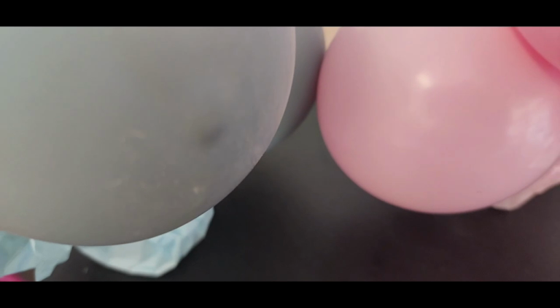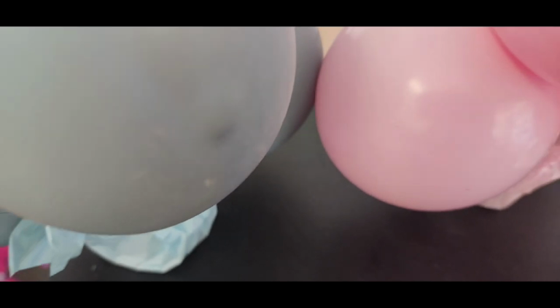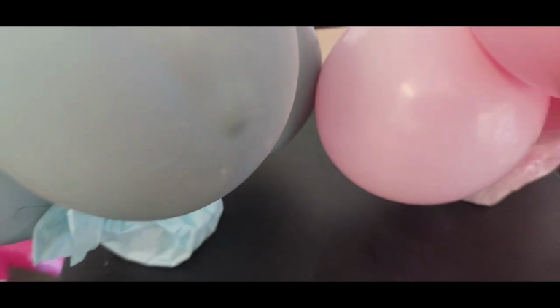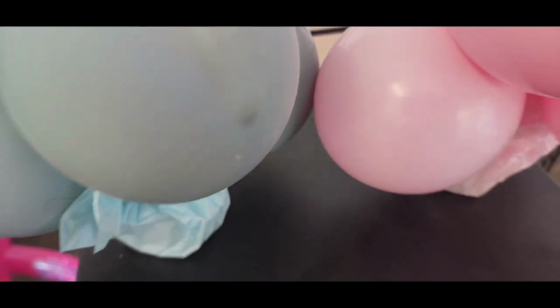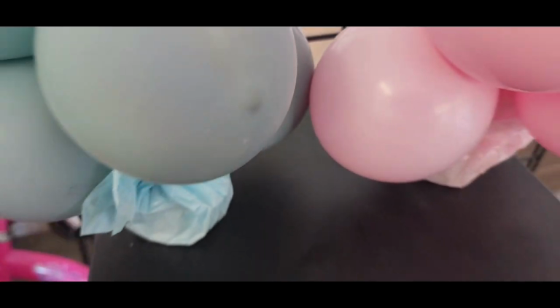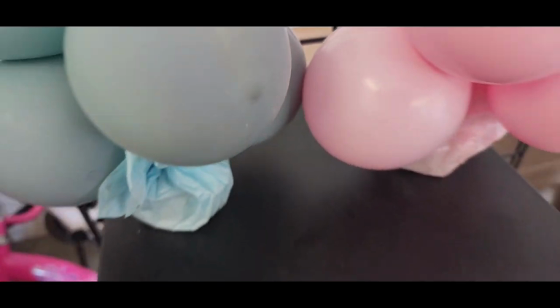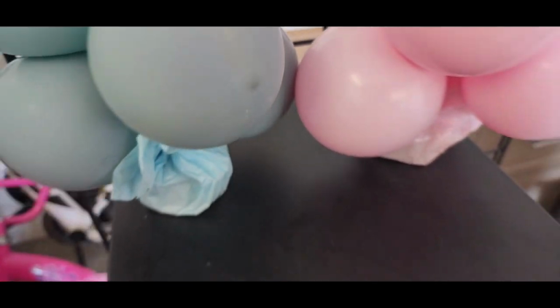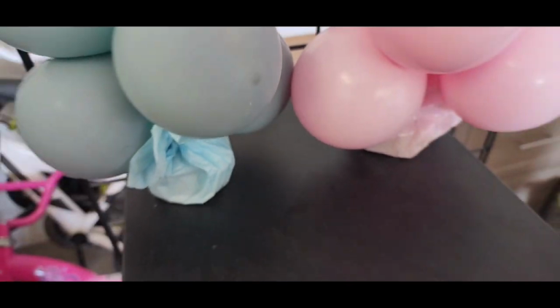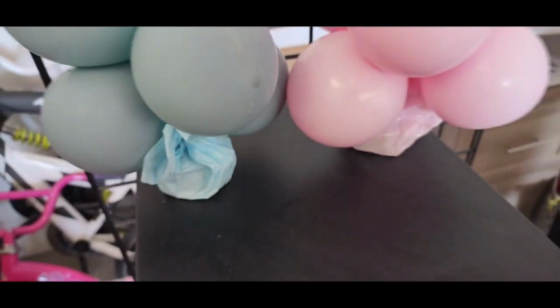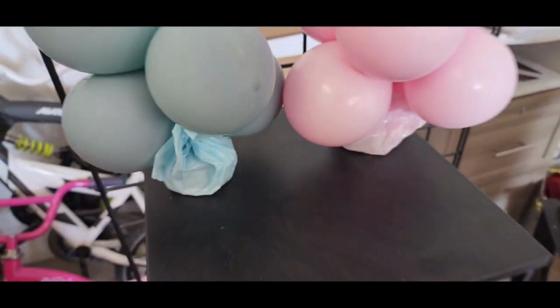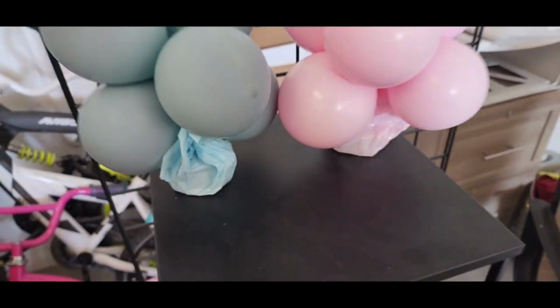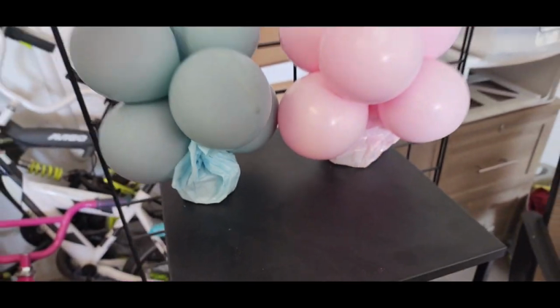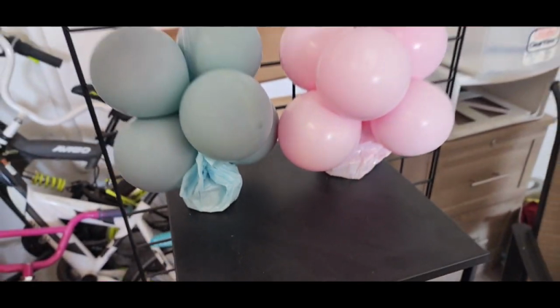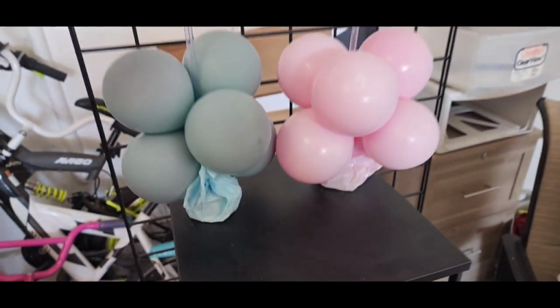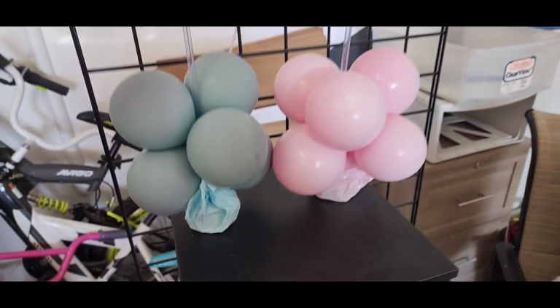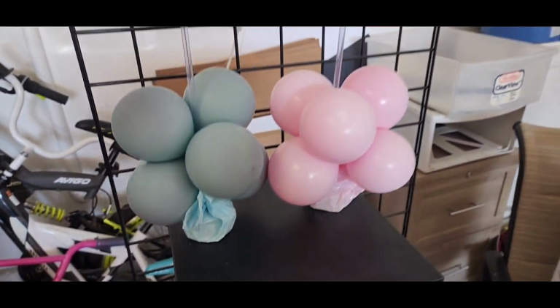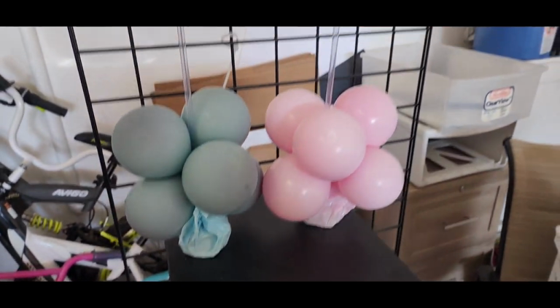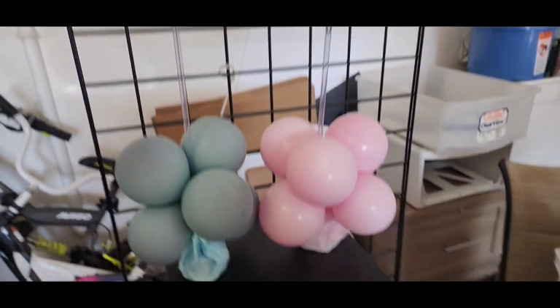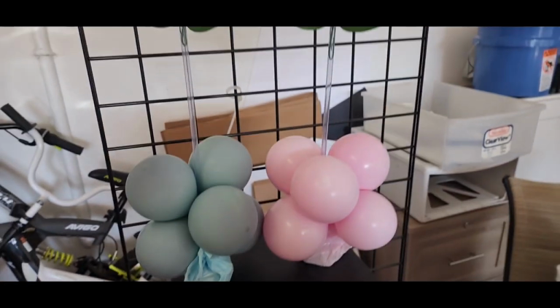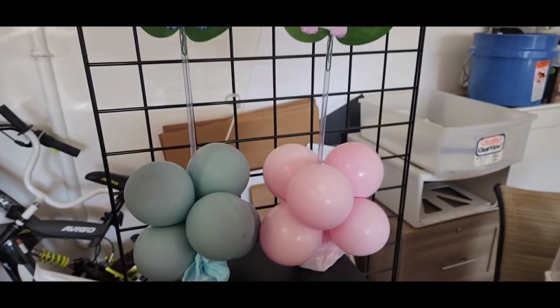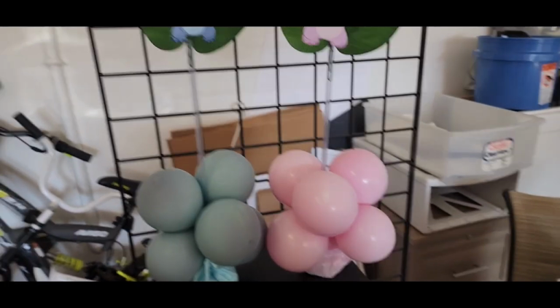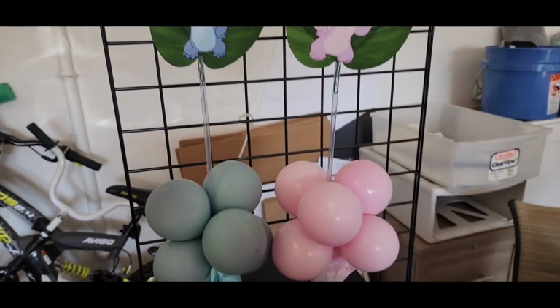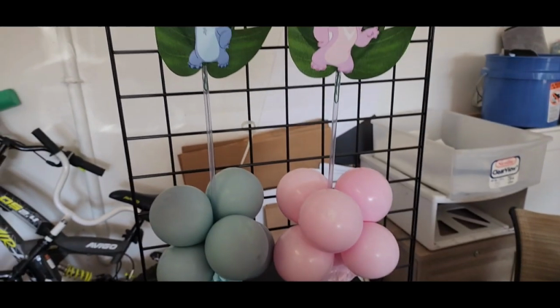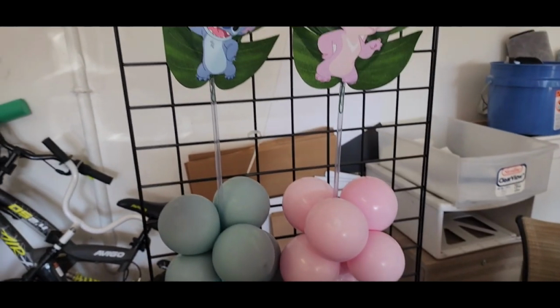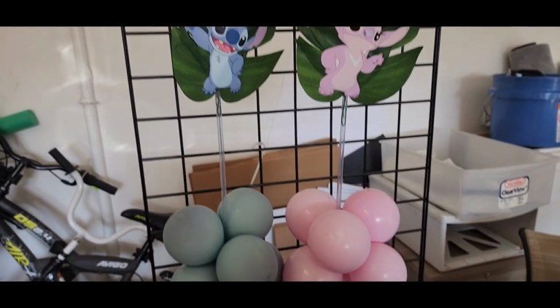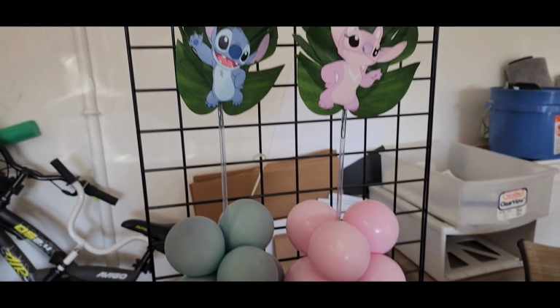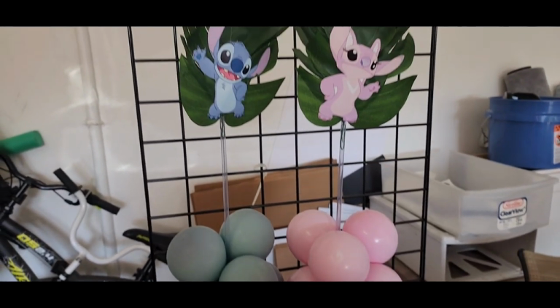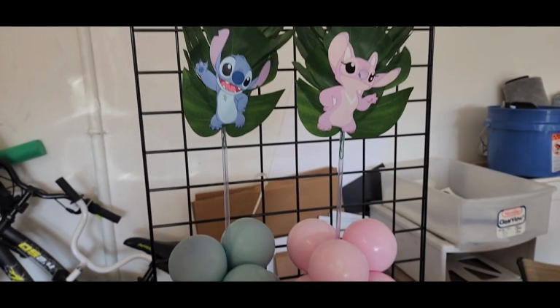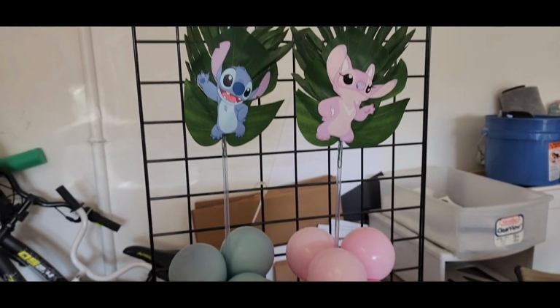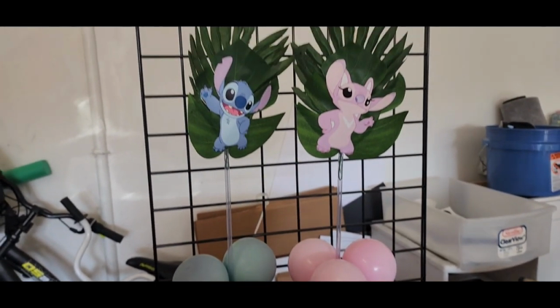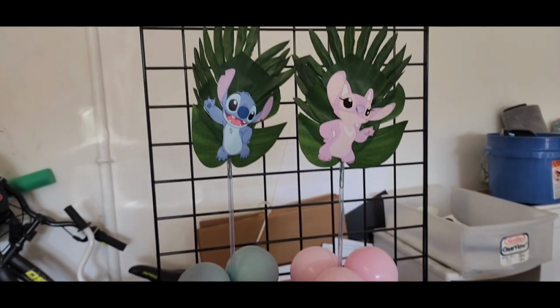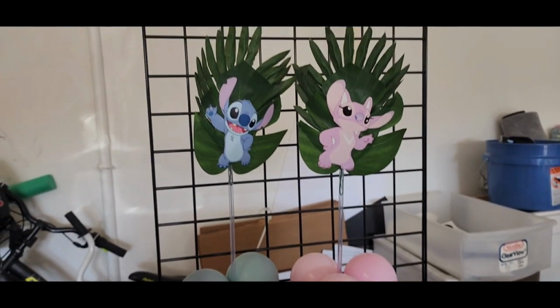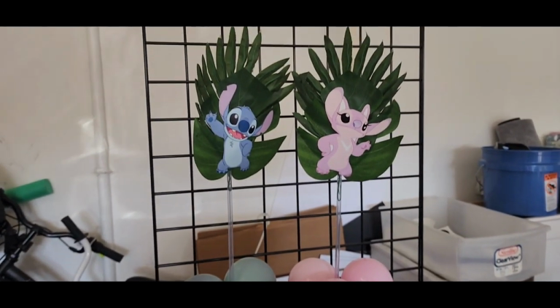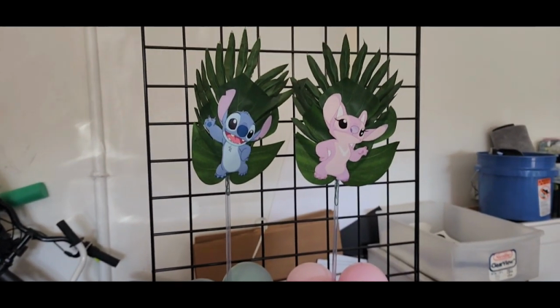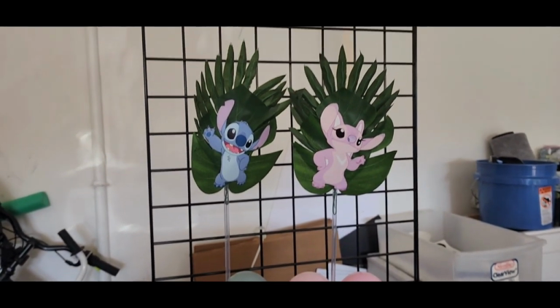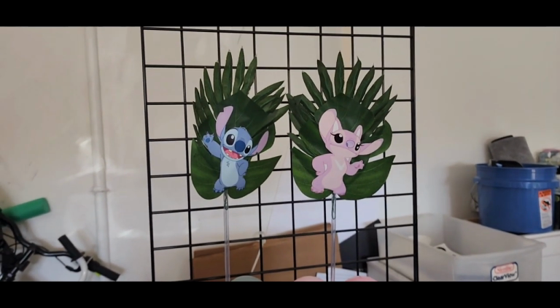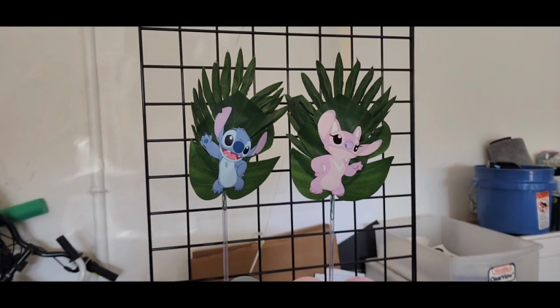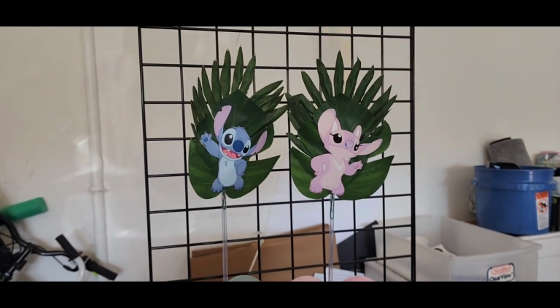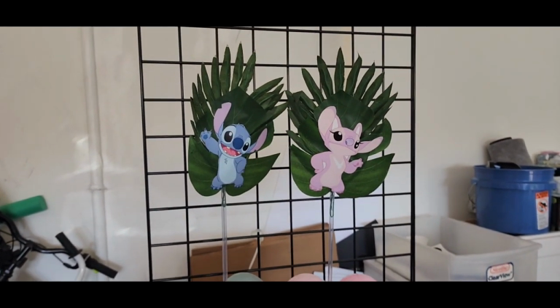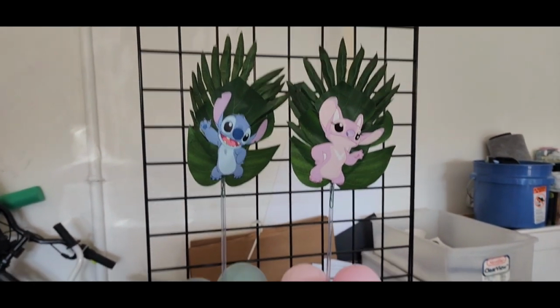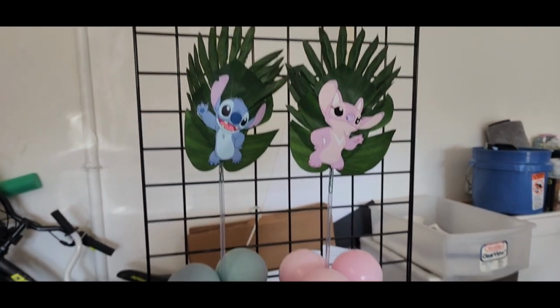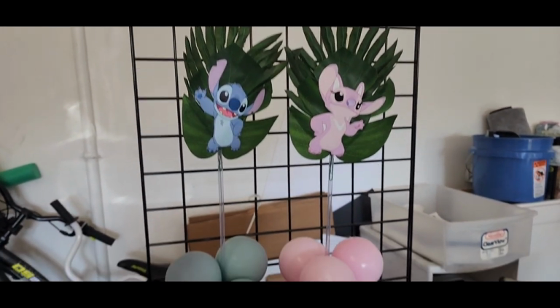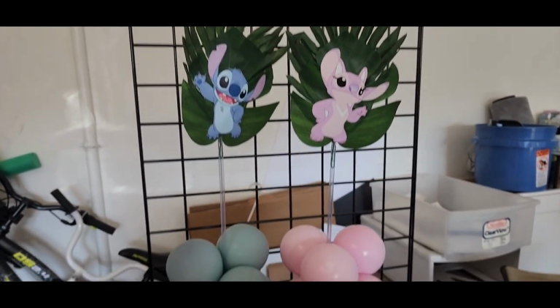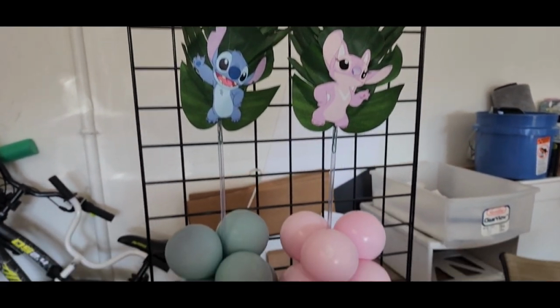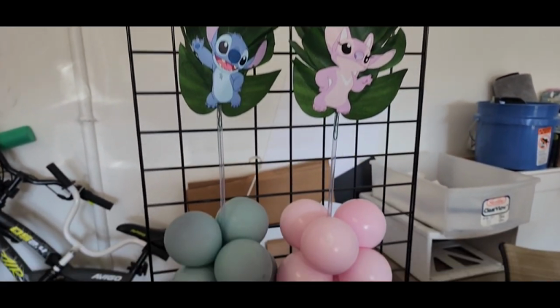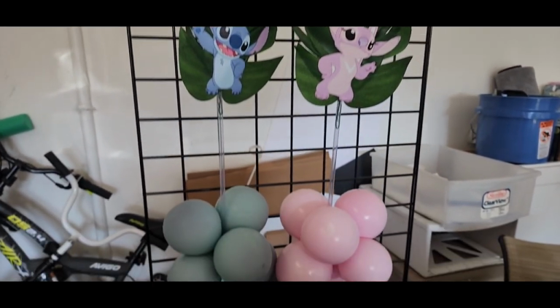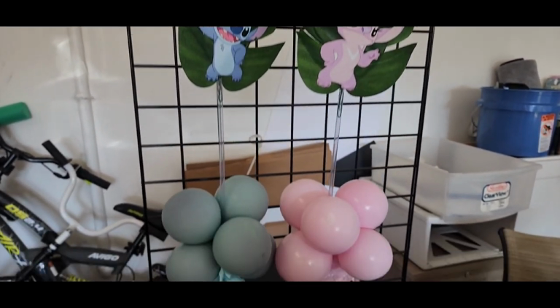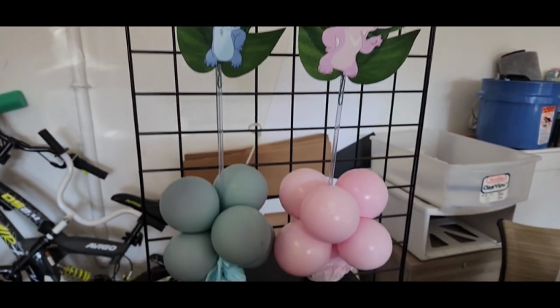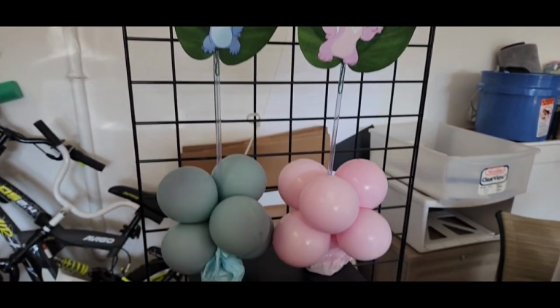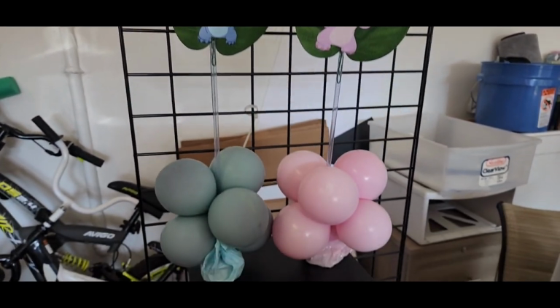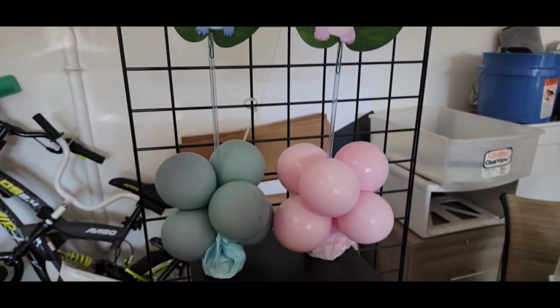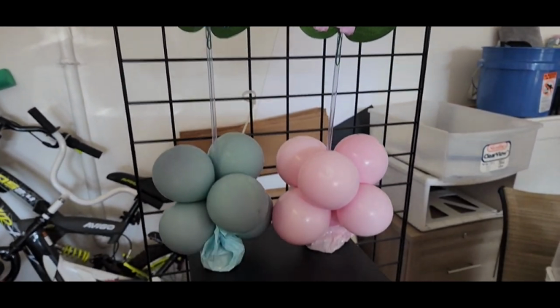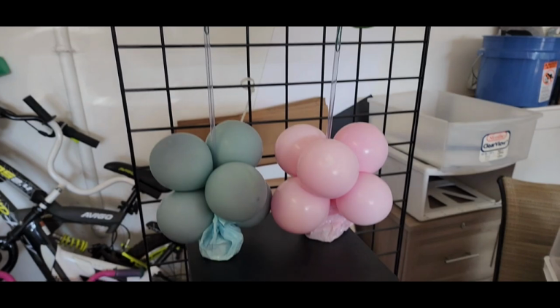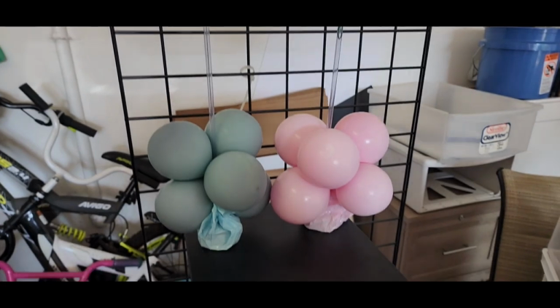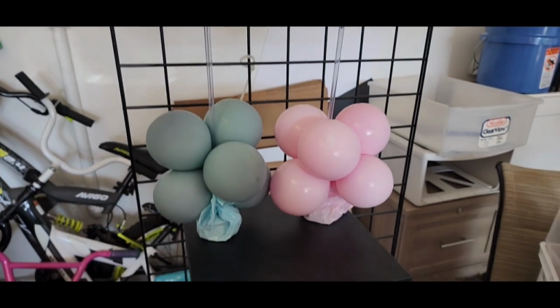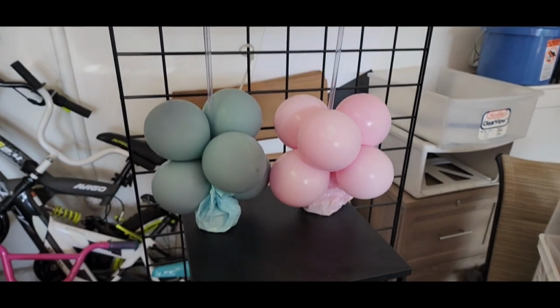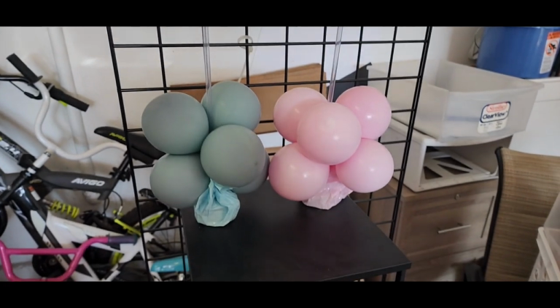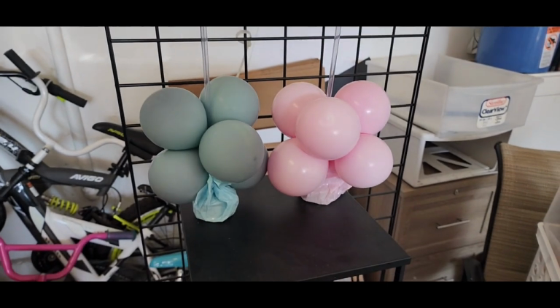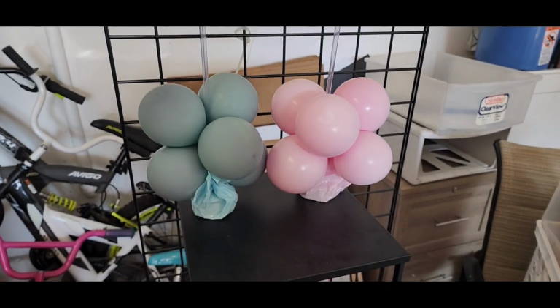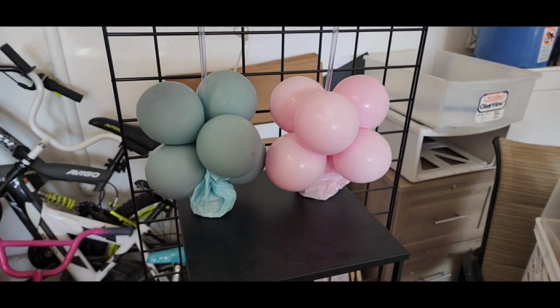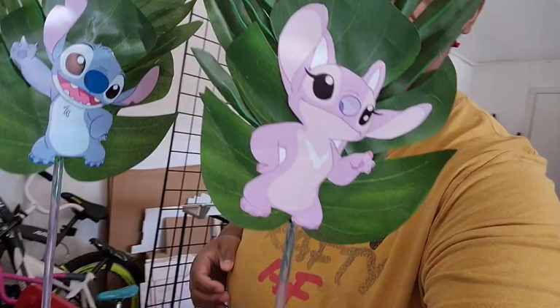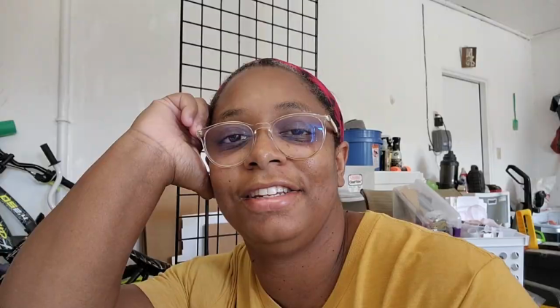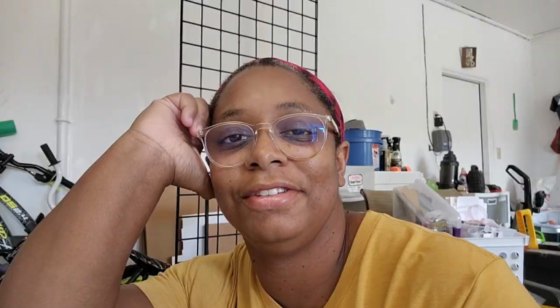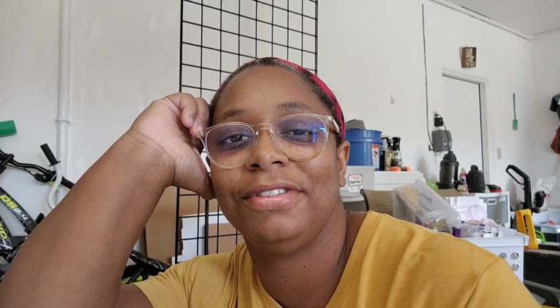If you want to learn how to make this Lilo and Angel centerpiece, then stay tuned.